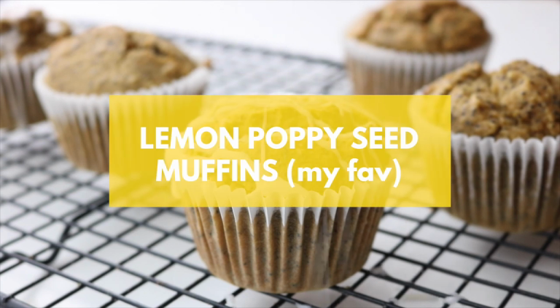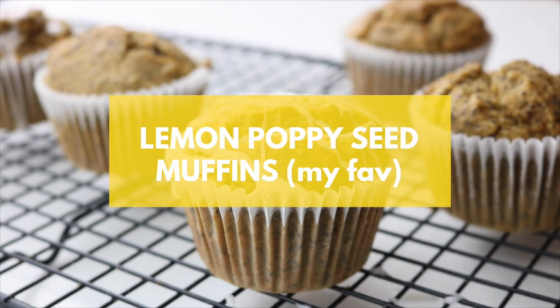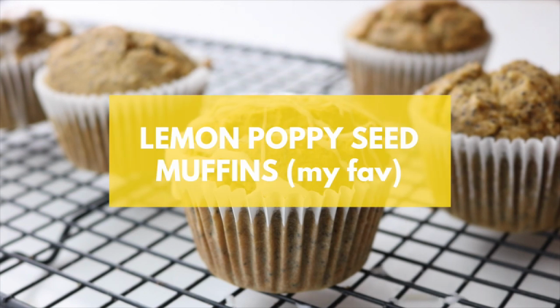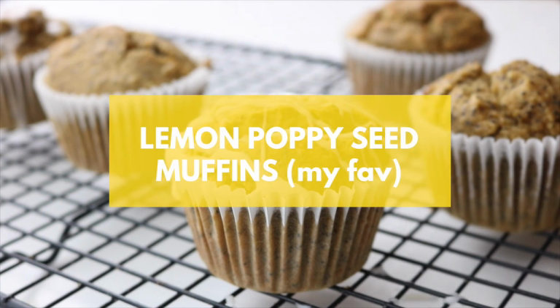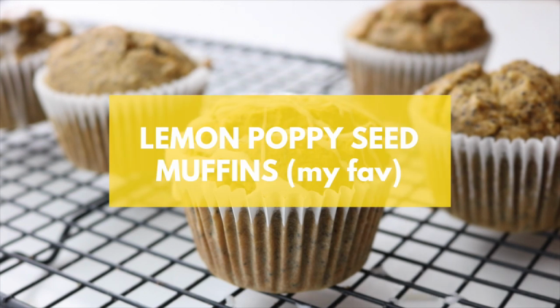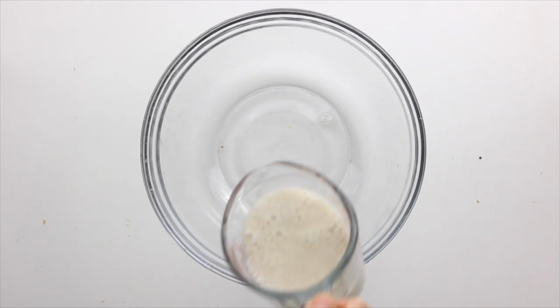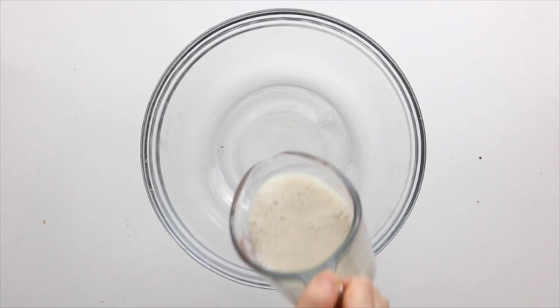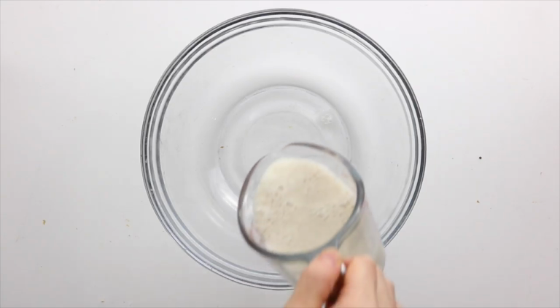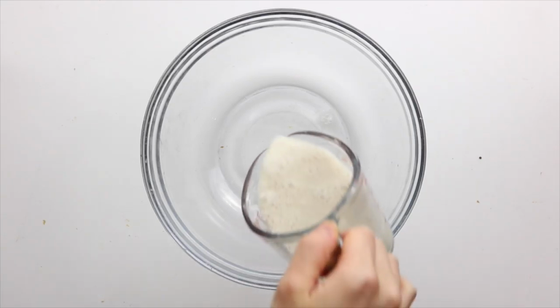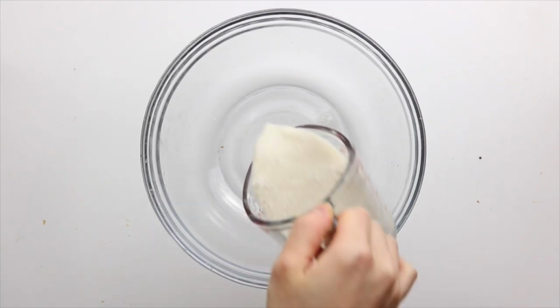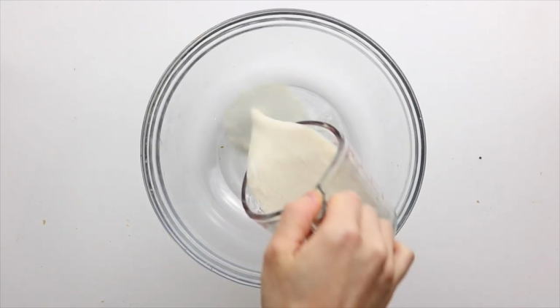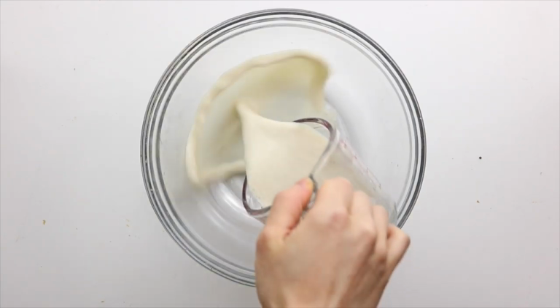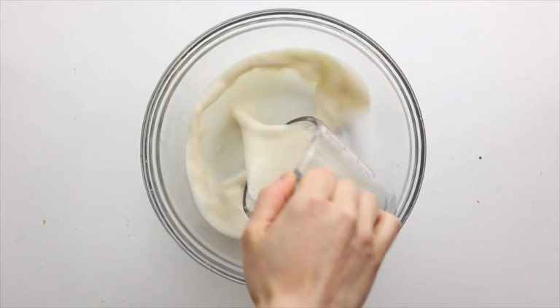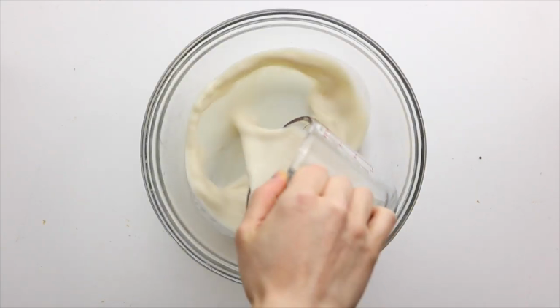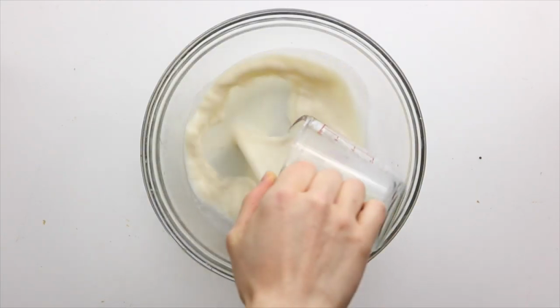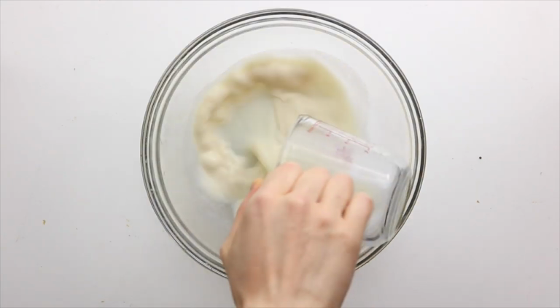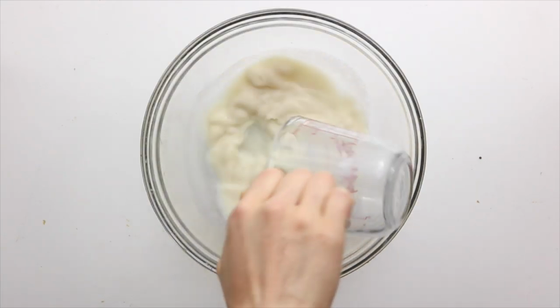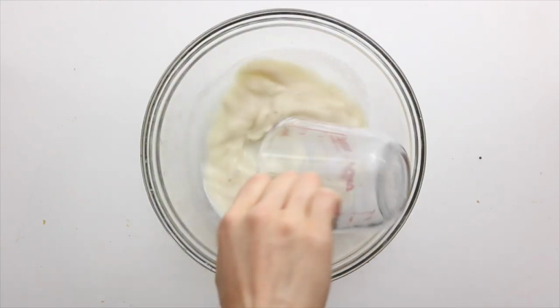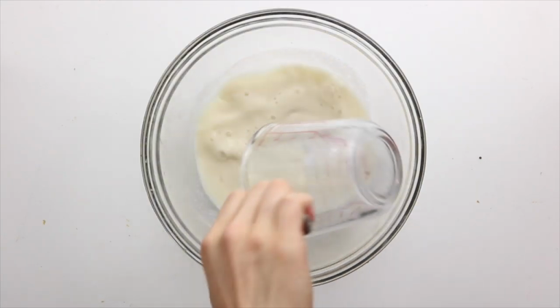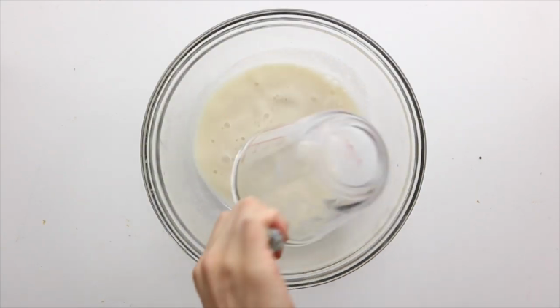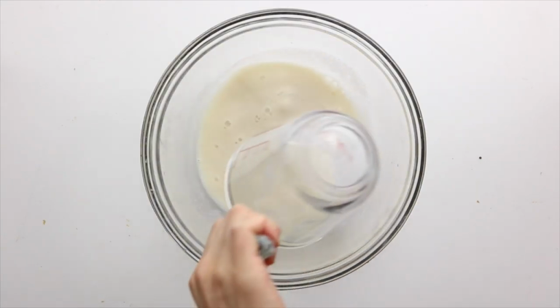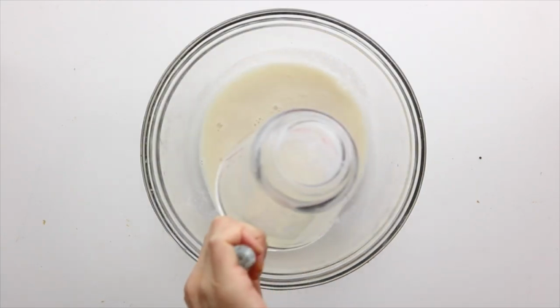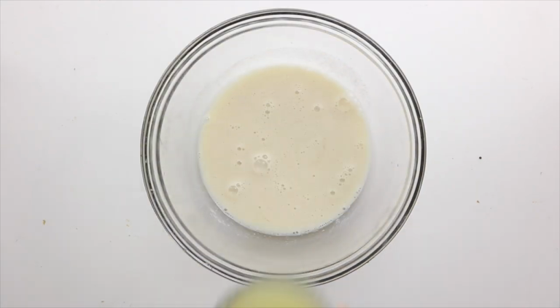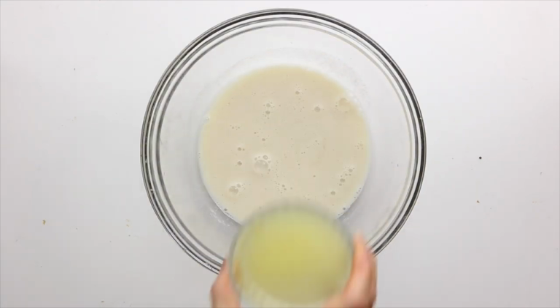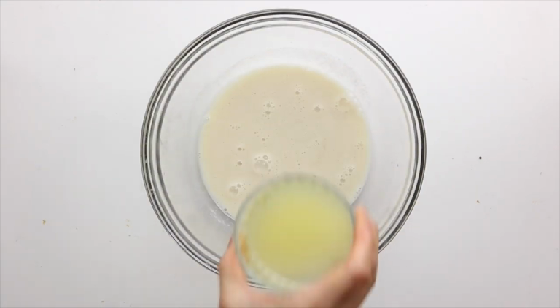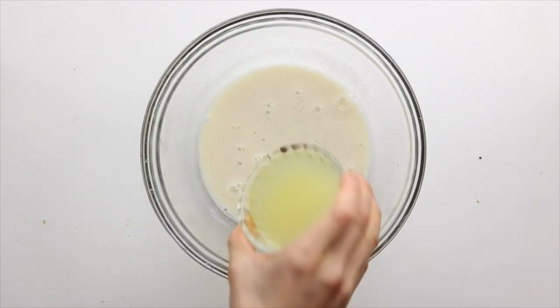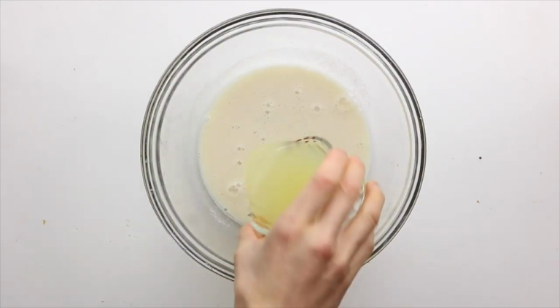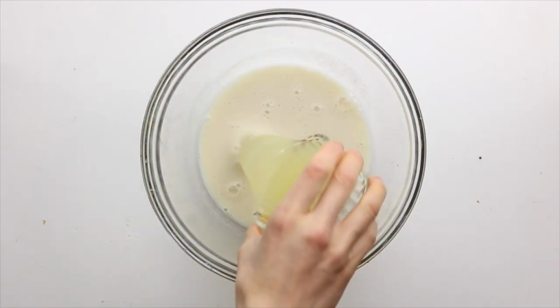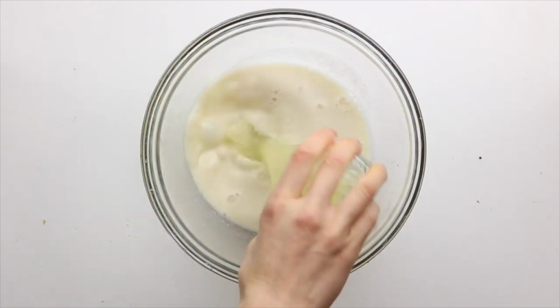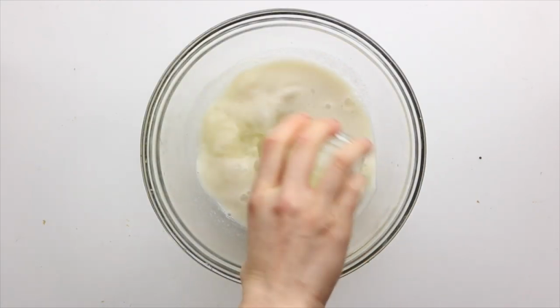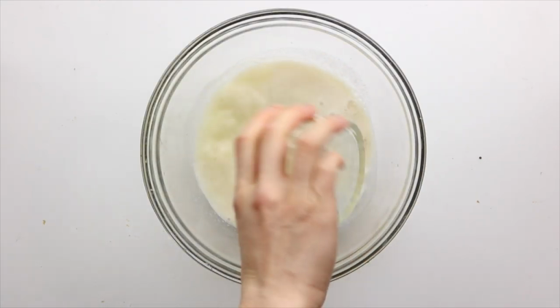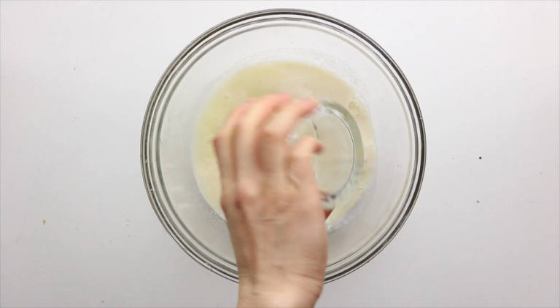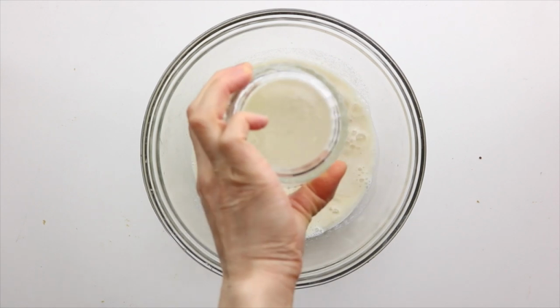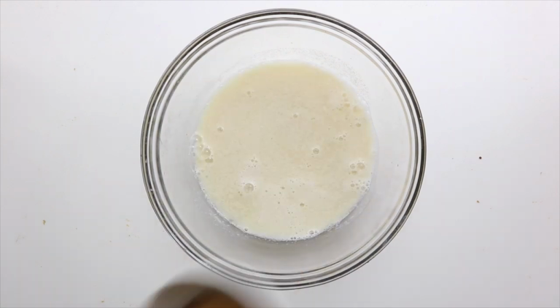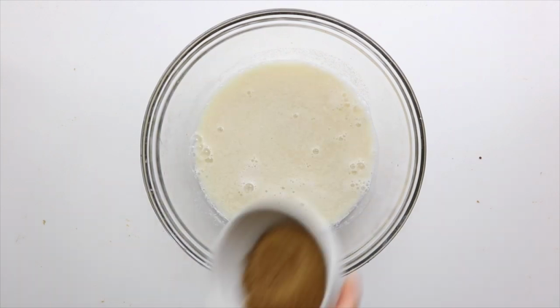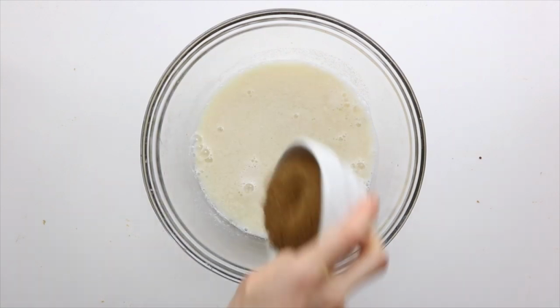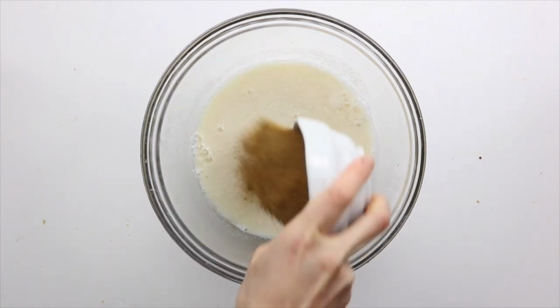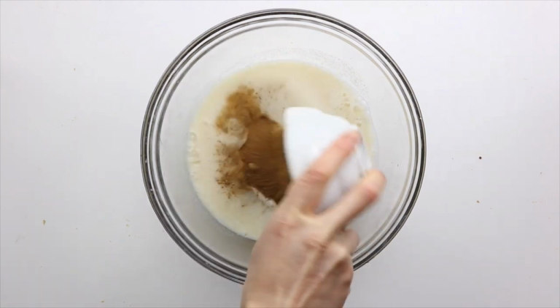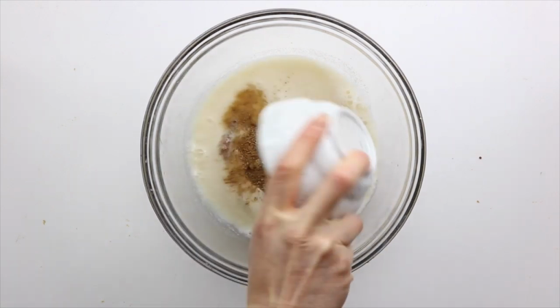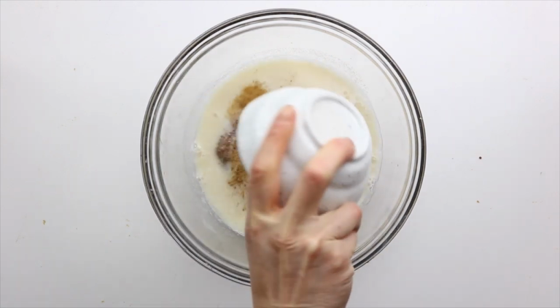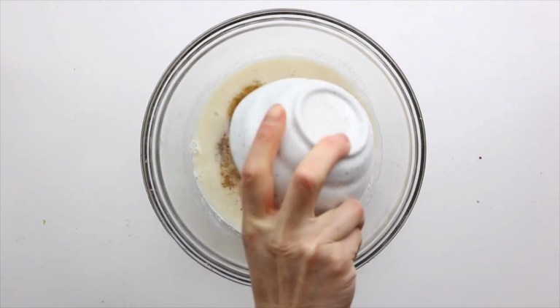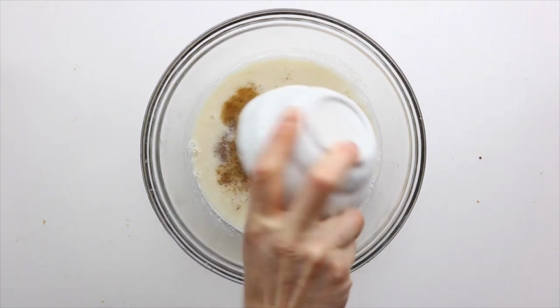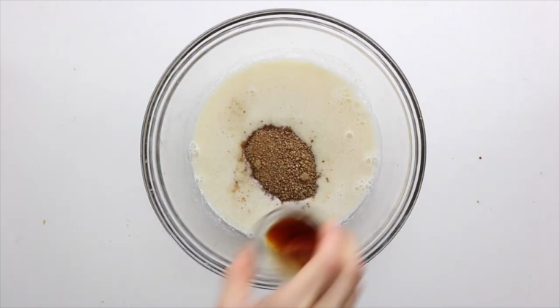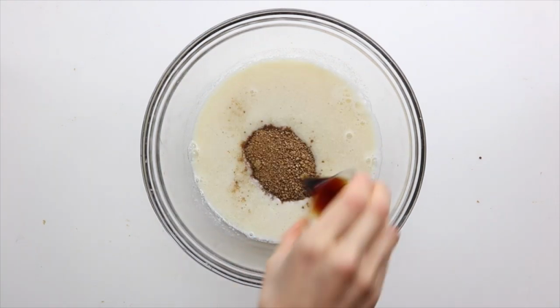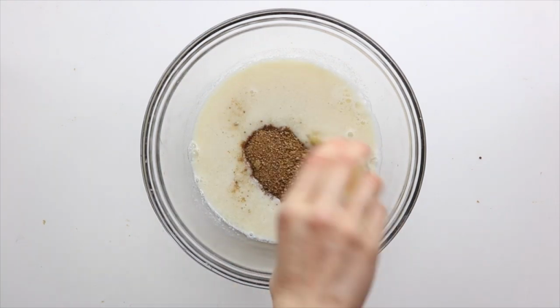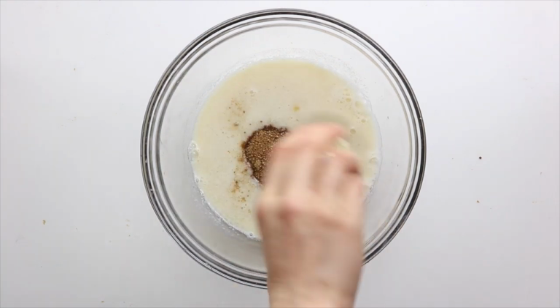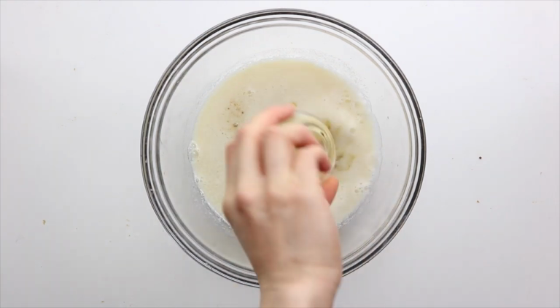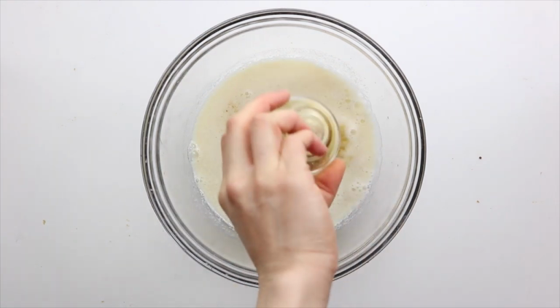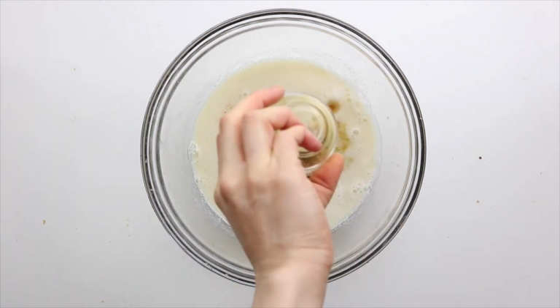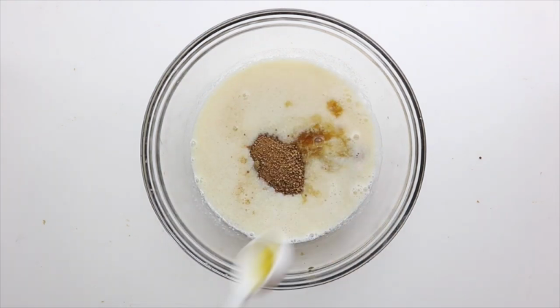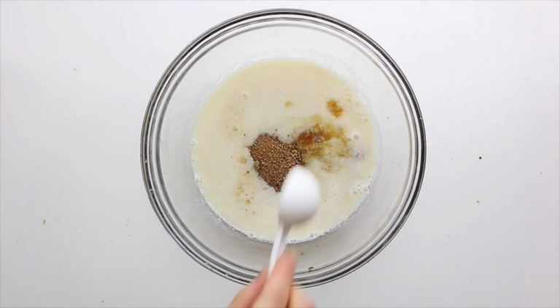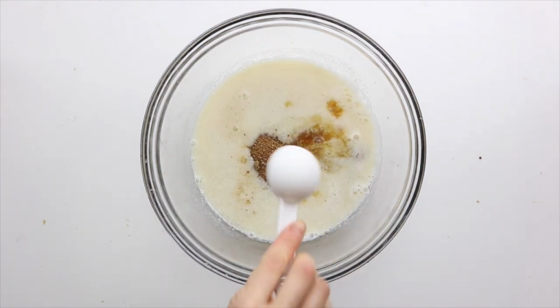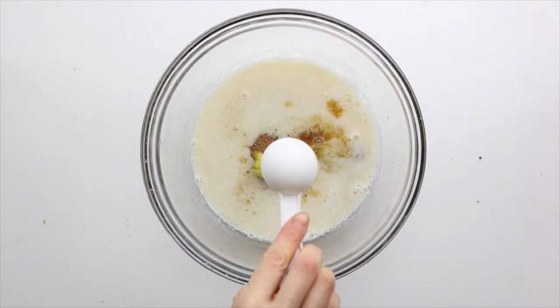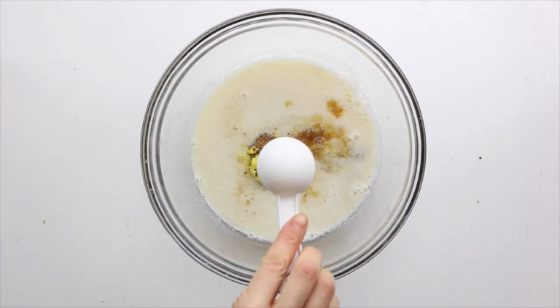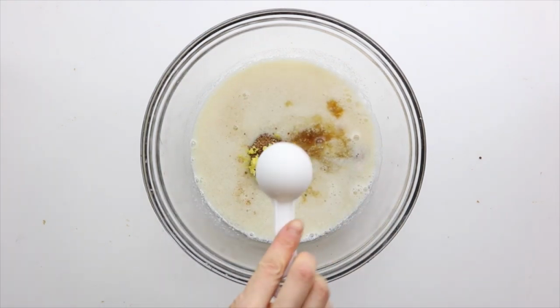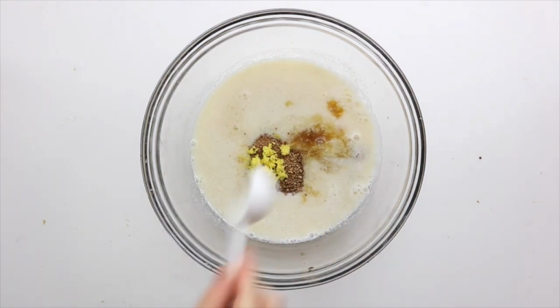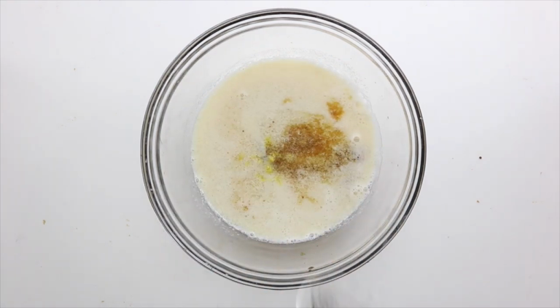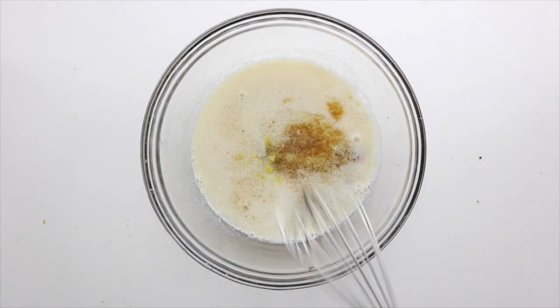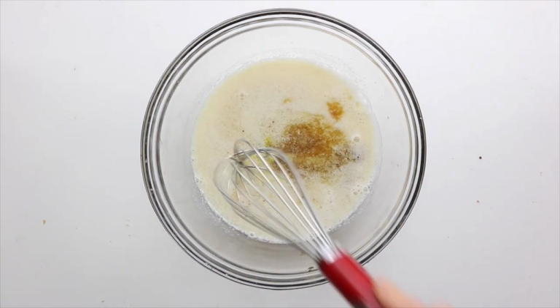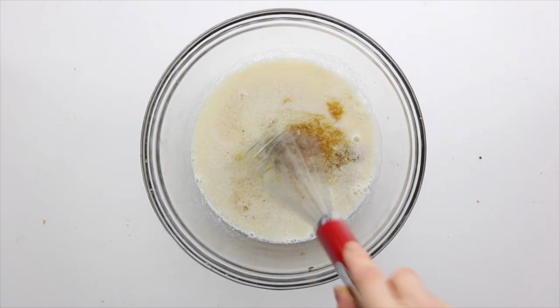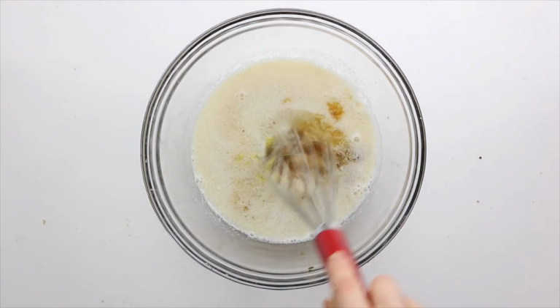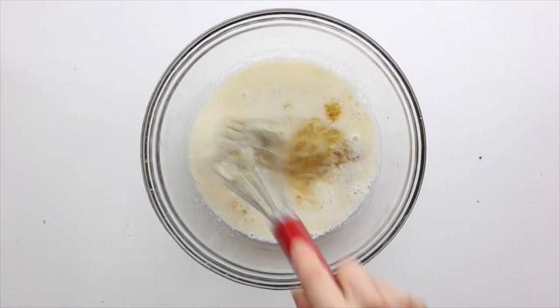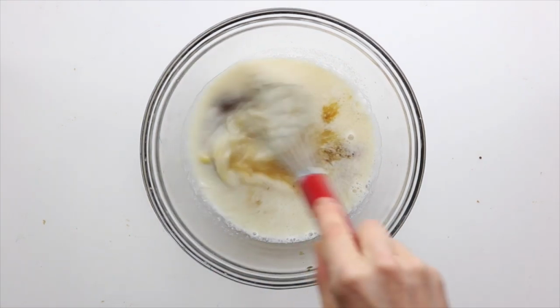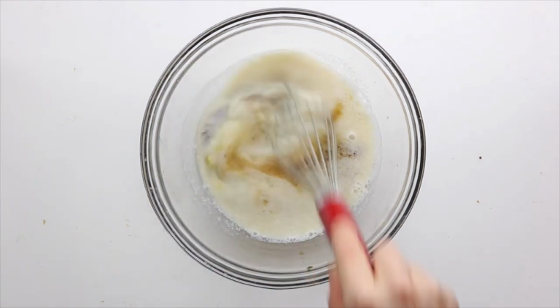Next up, we're making lemon poppy seed muffins. First, into a bowl, add in the vegan buttermilk, lemon juice, coconut sugar, vanilla, and lemon zest, and whisk it to combine.